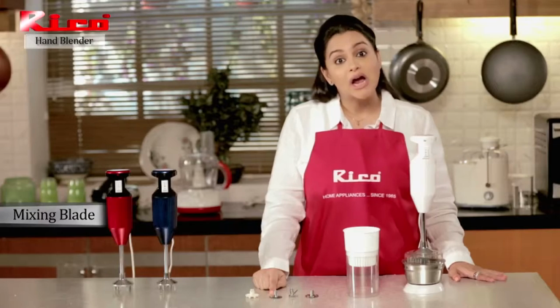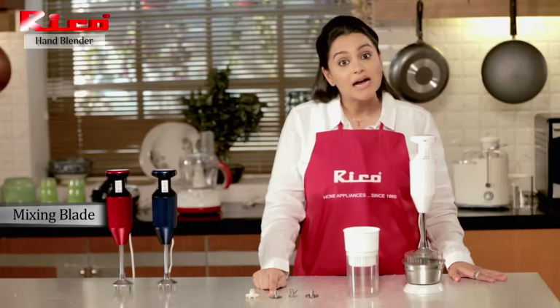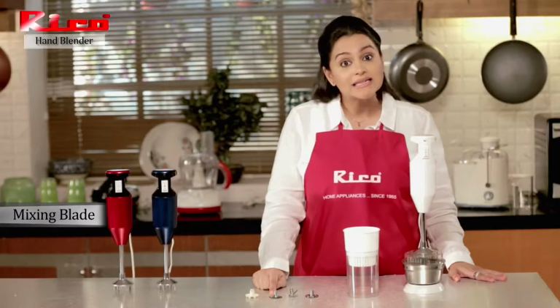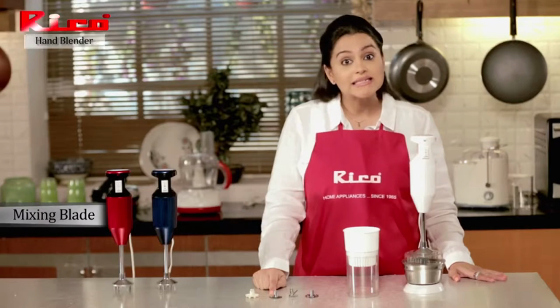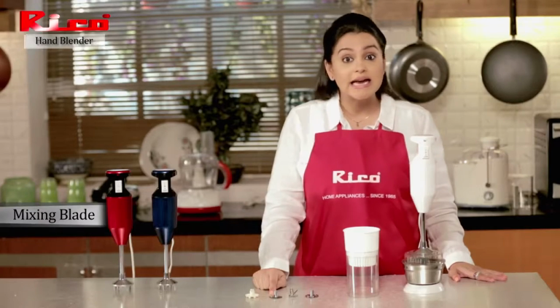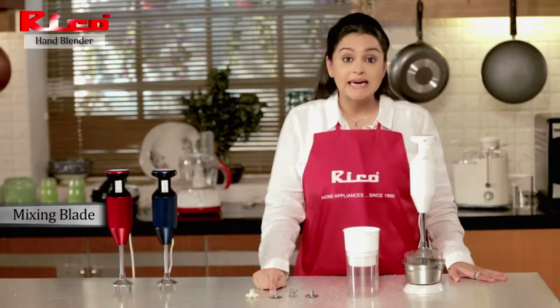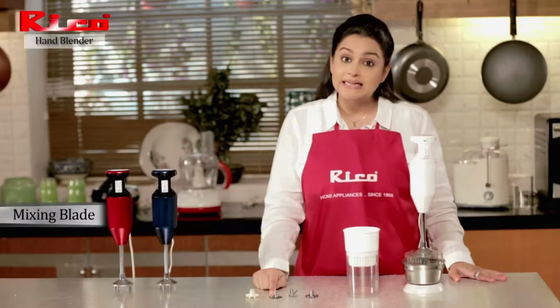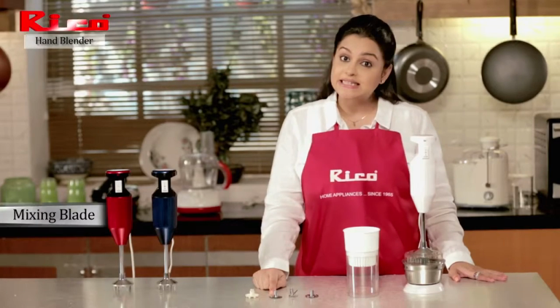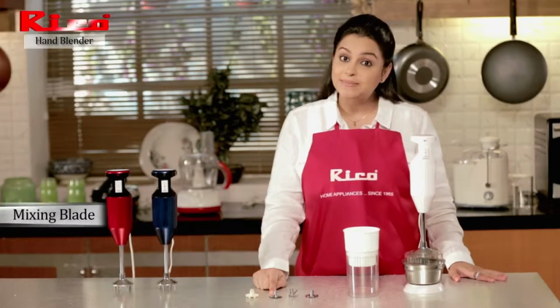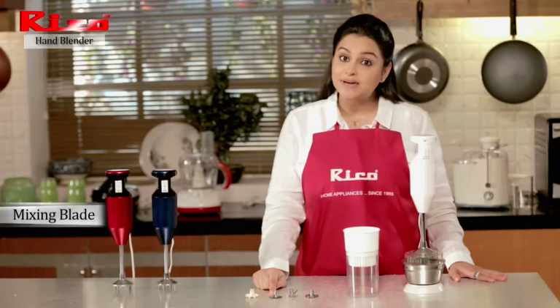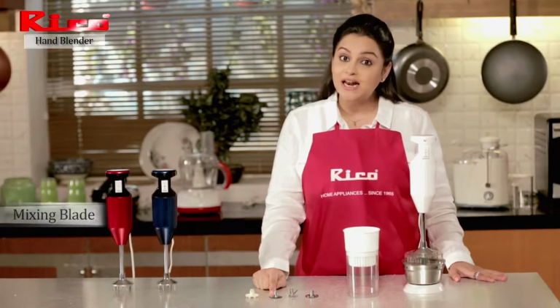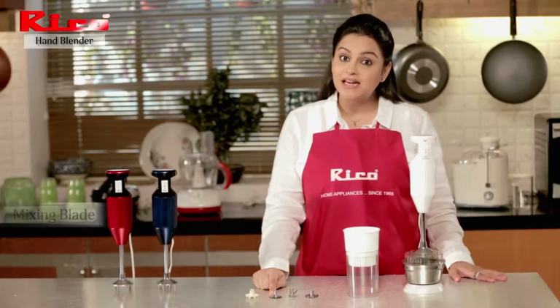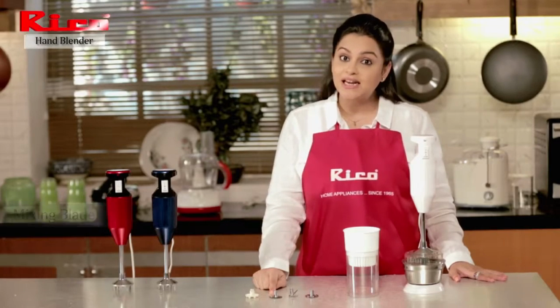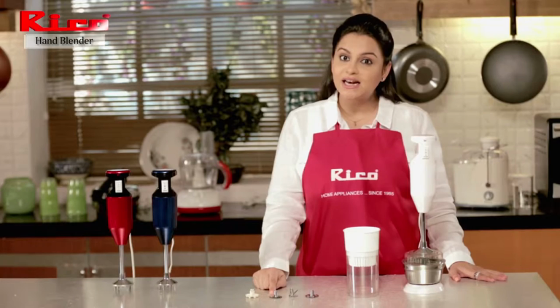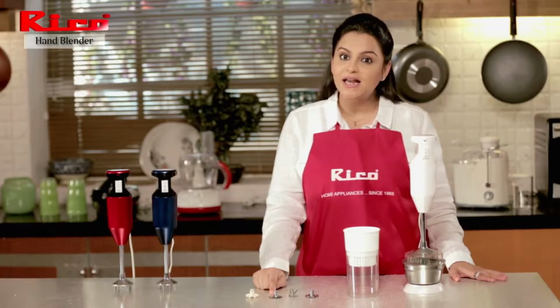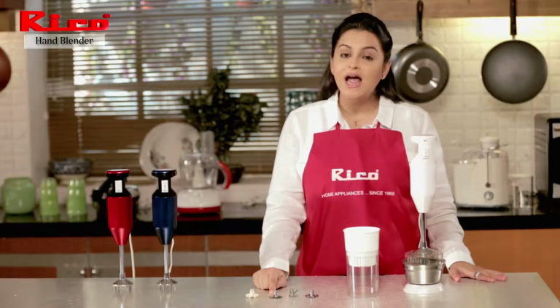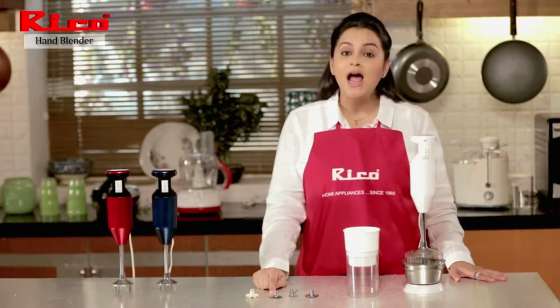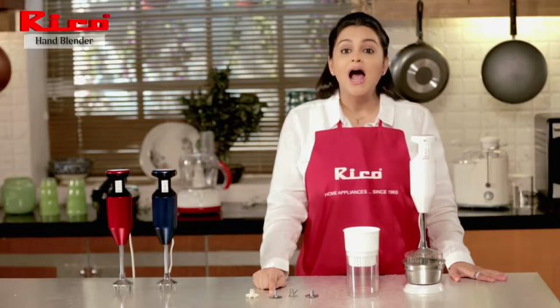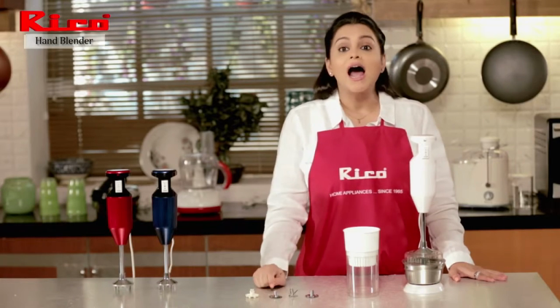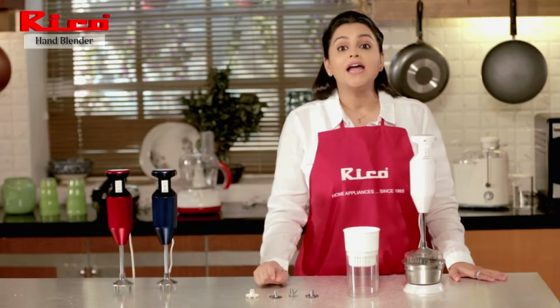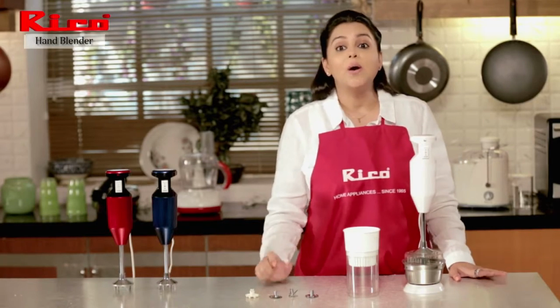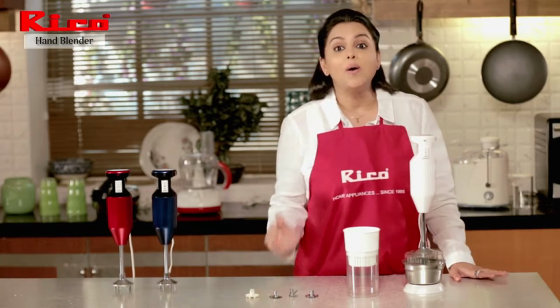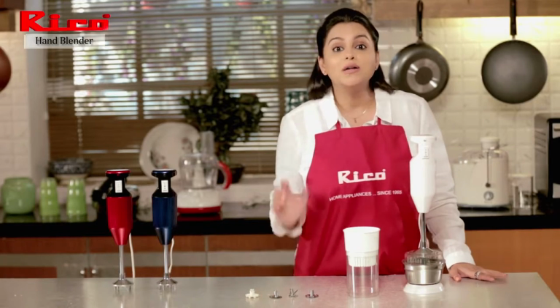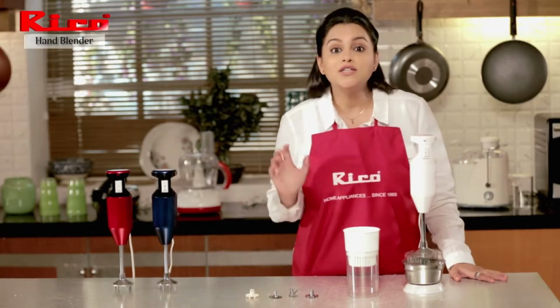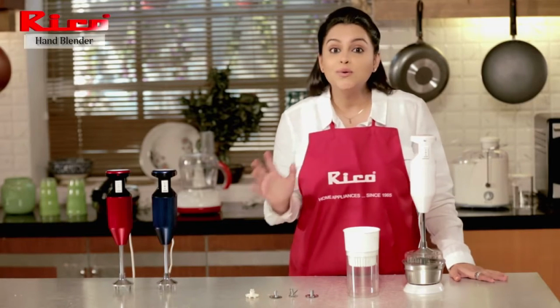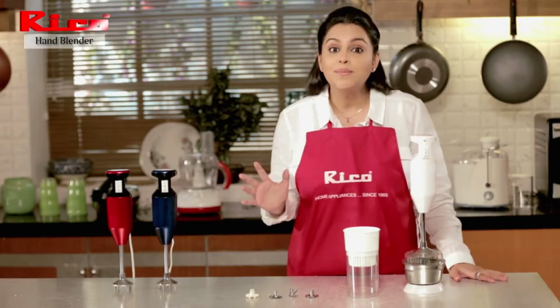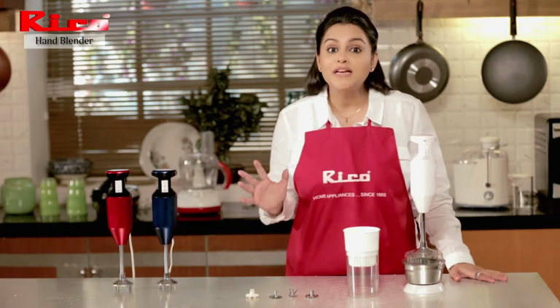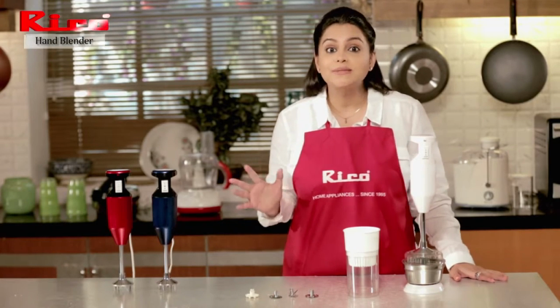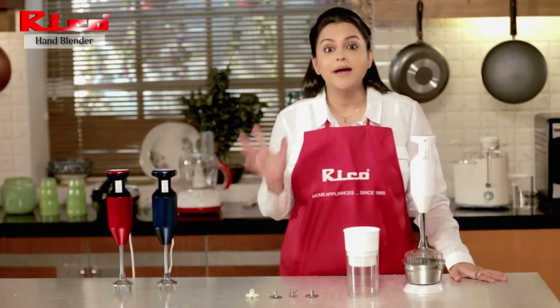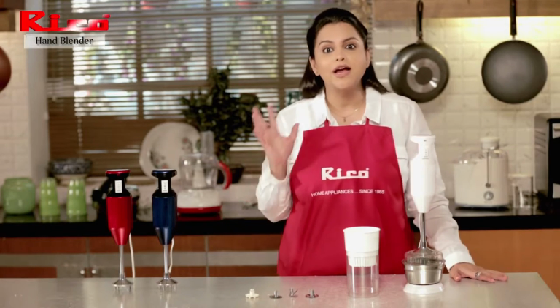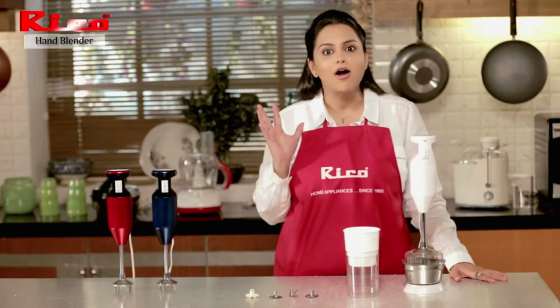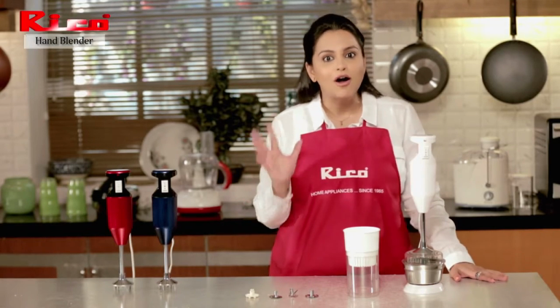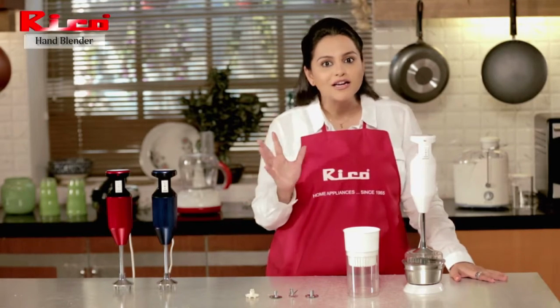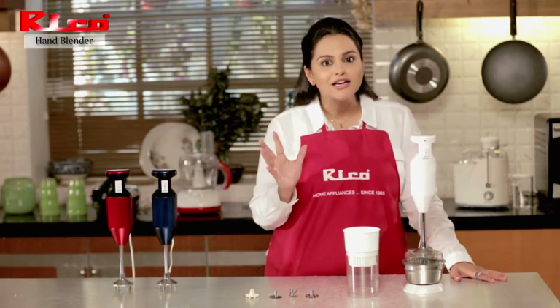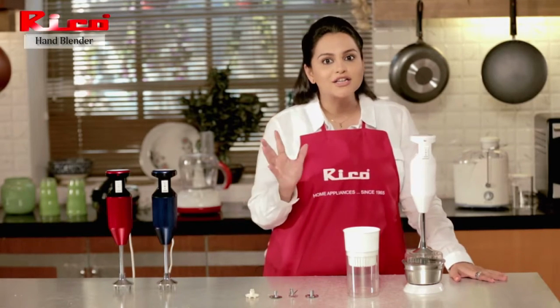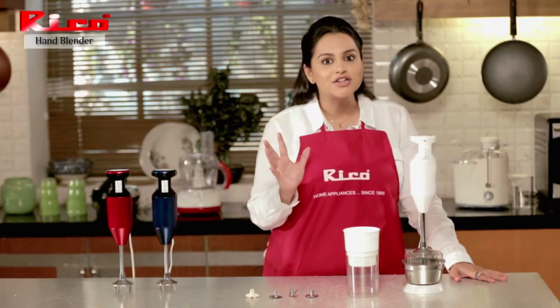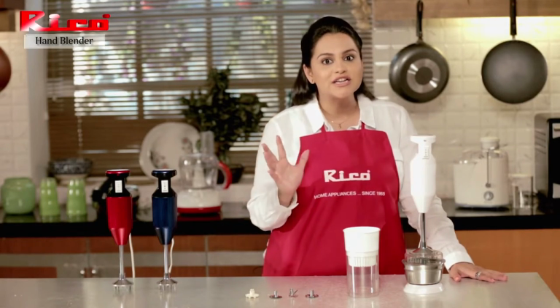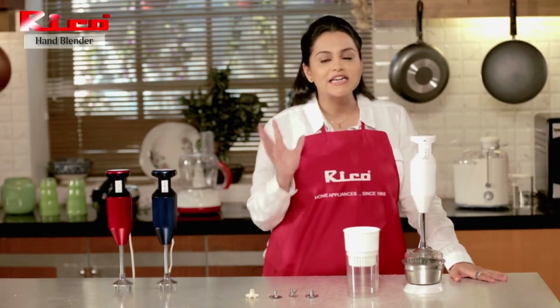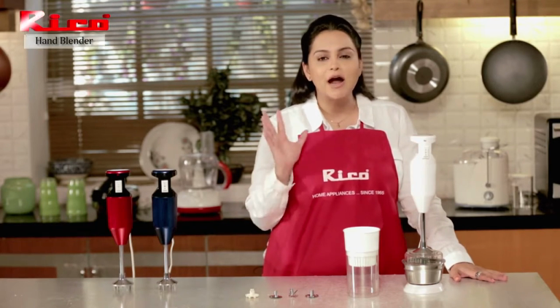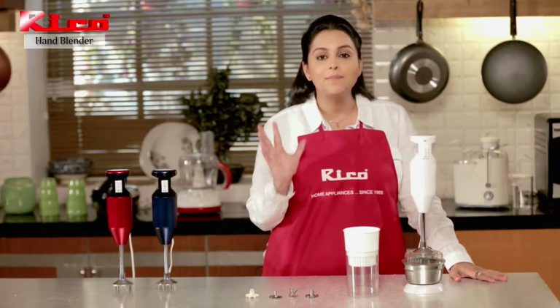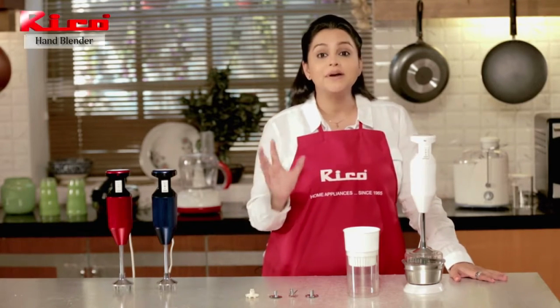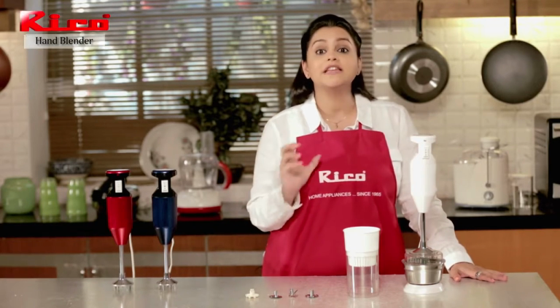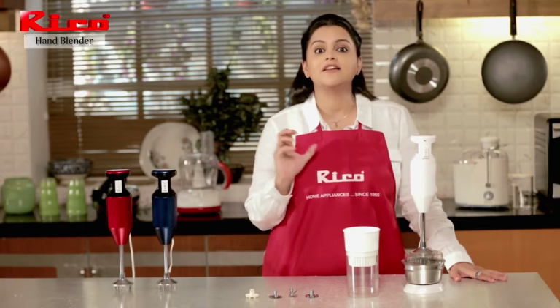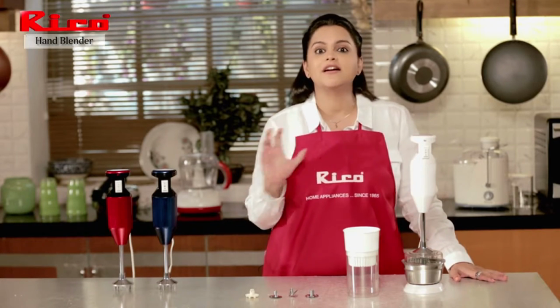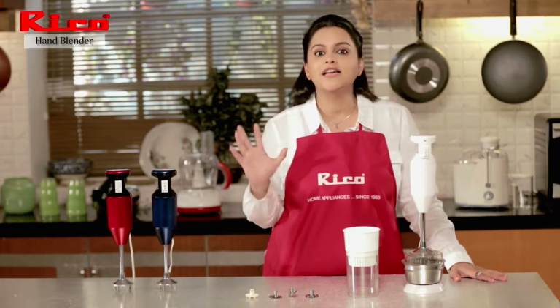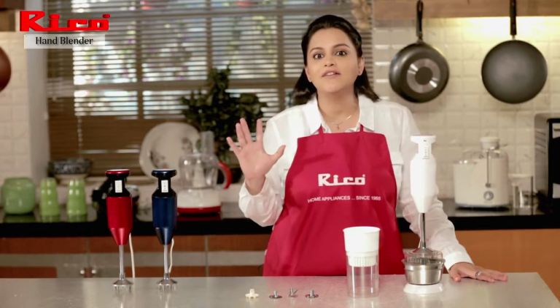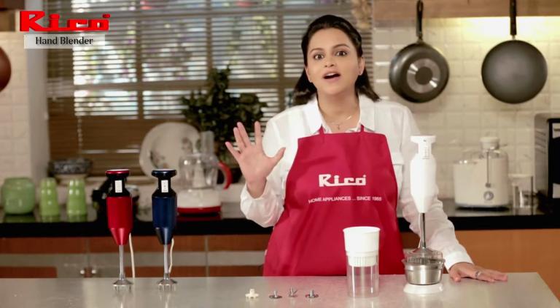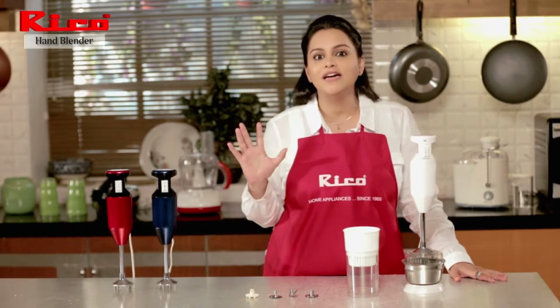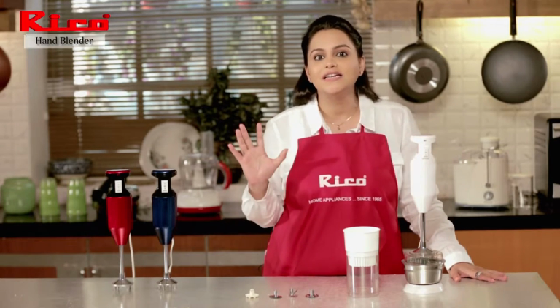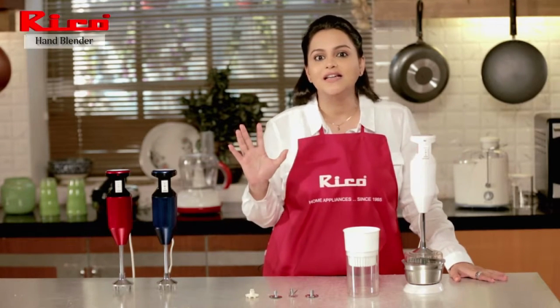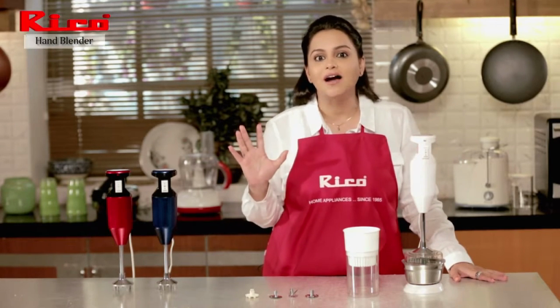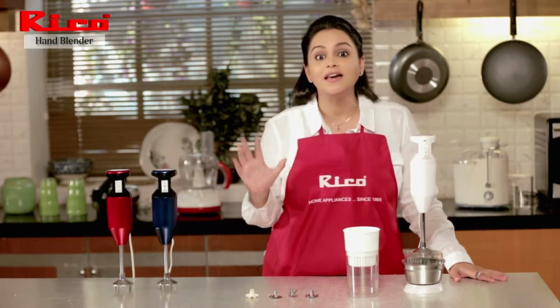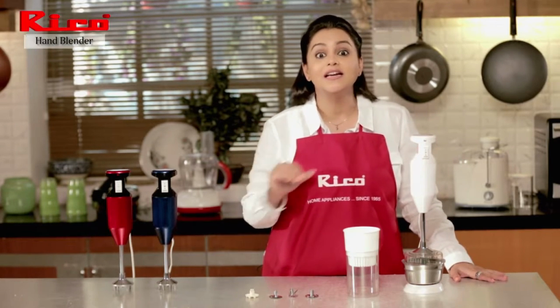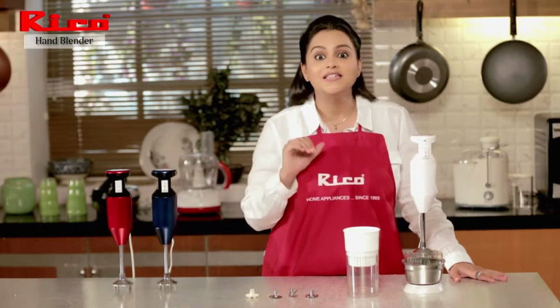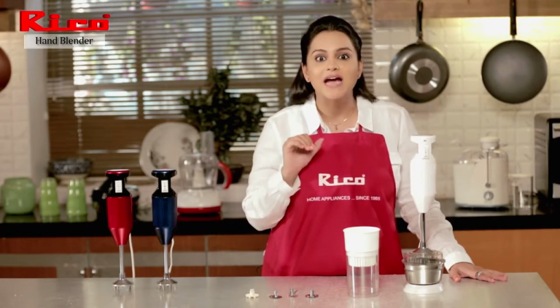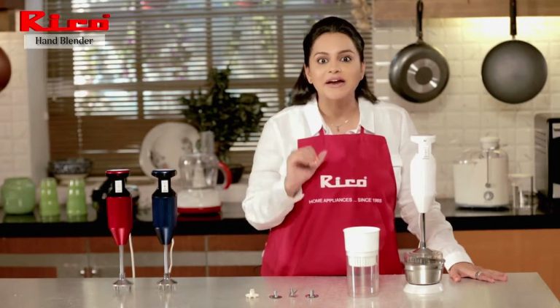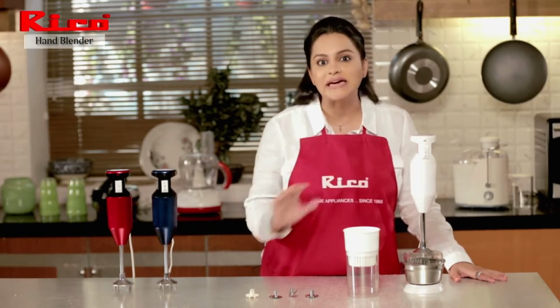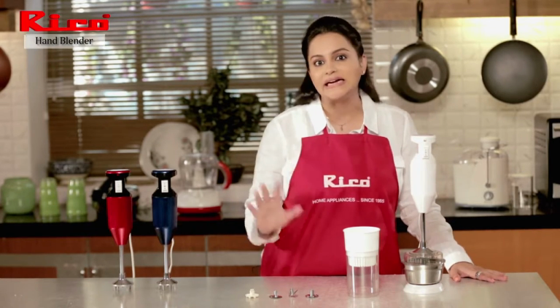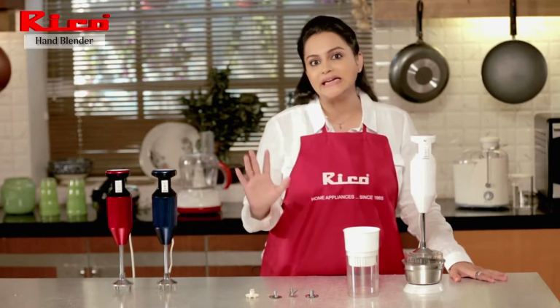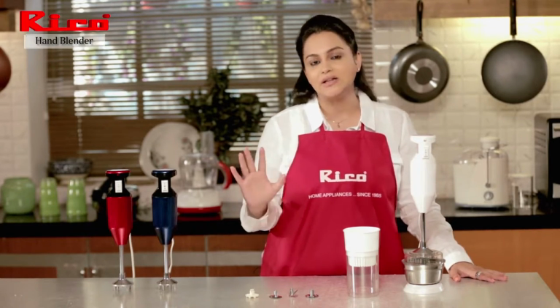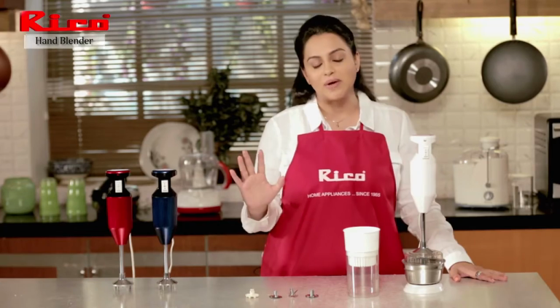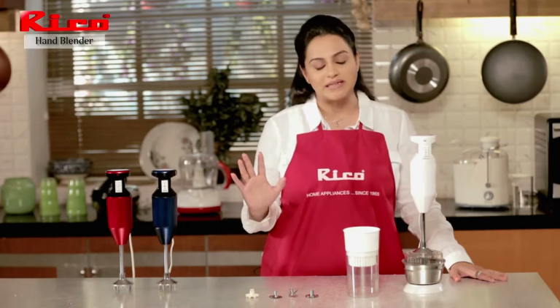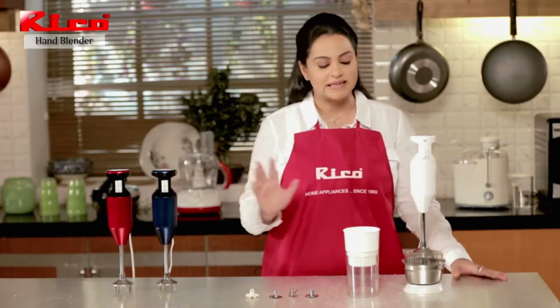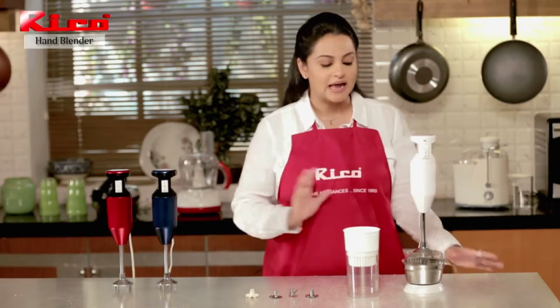I also mix my hot kichdi or tadke wali dal directly in the vessel.